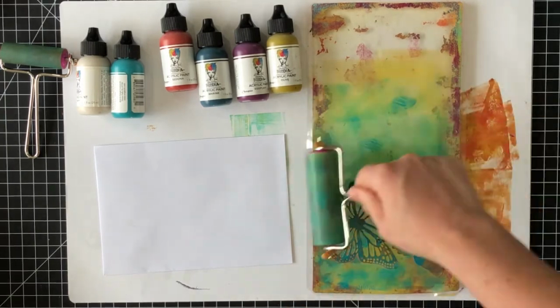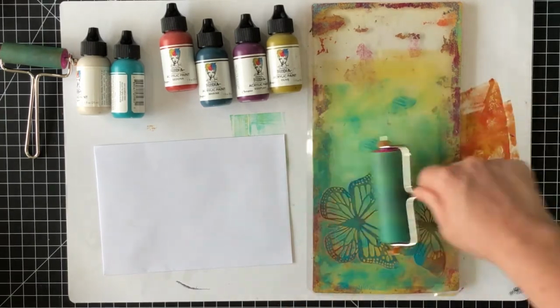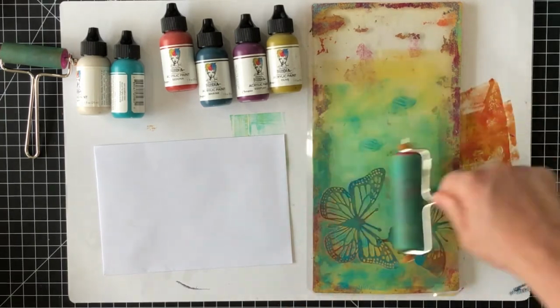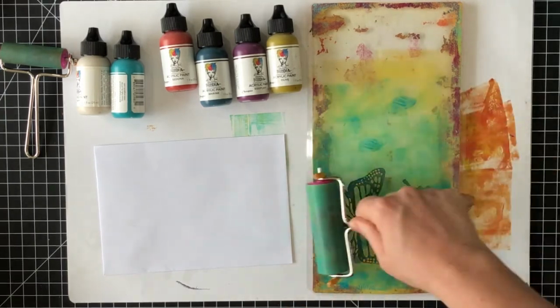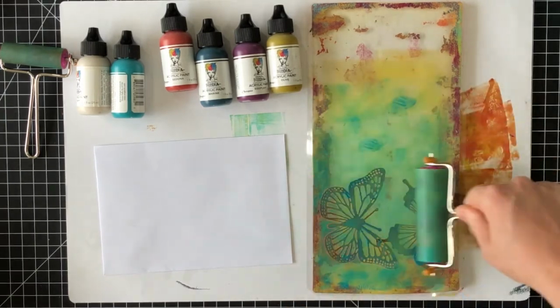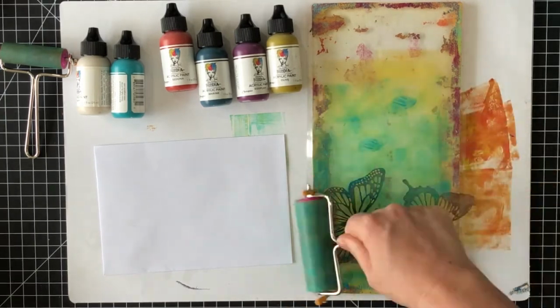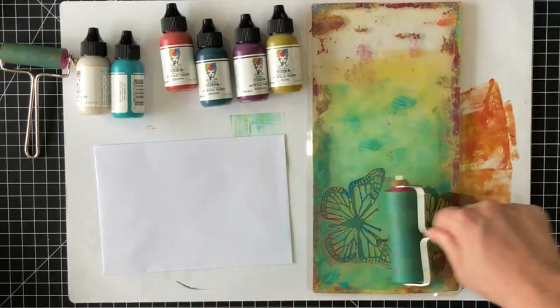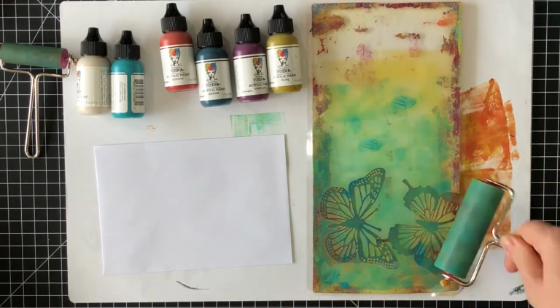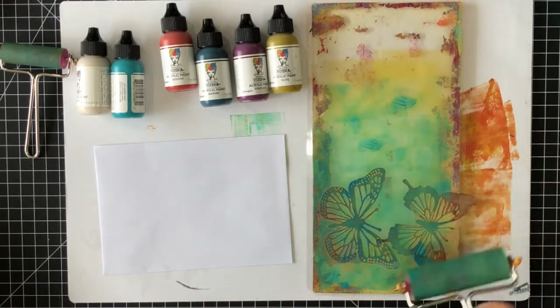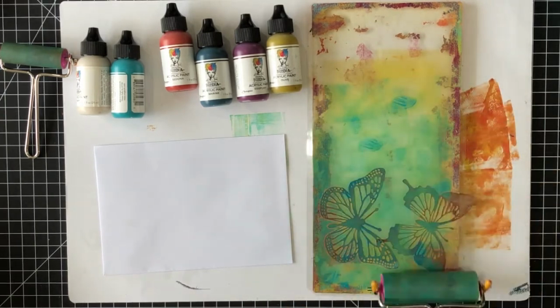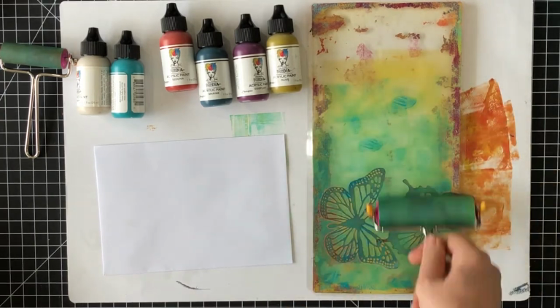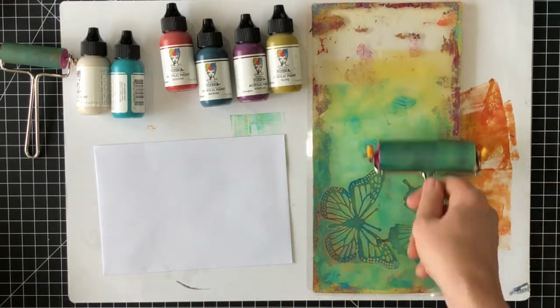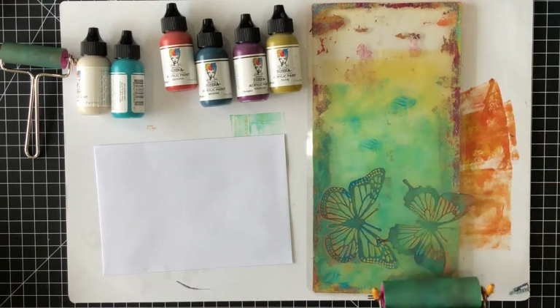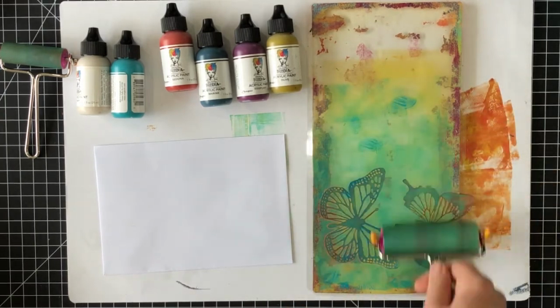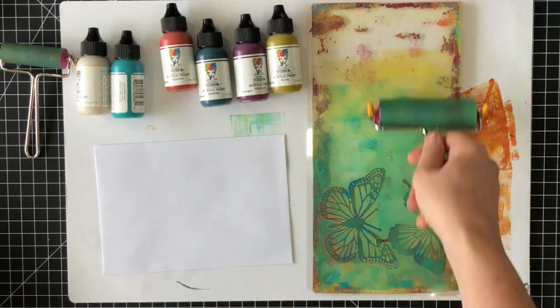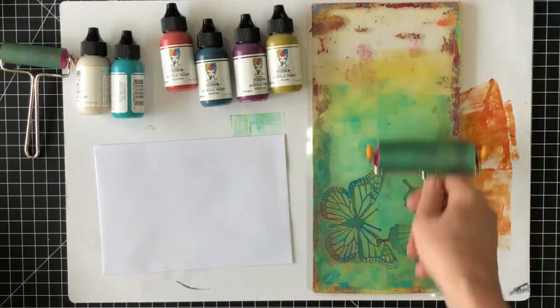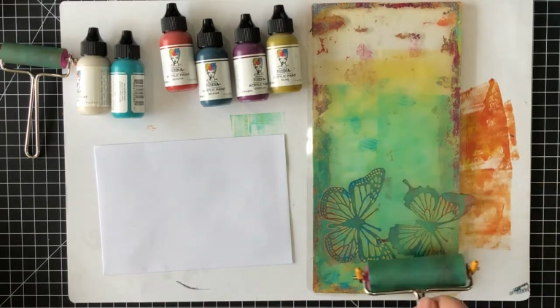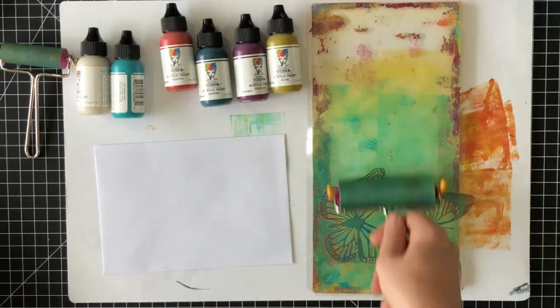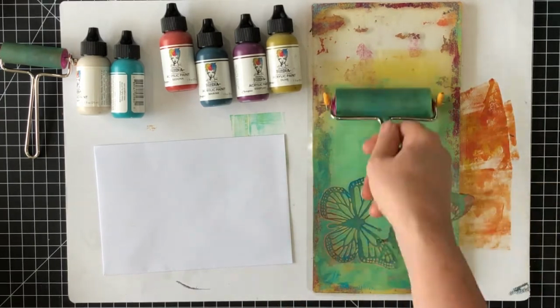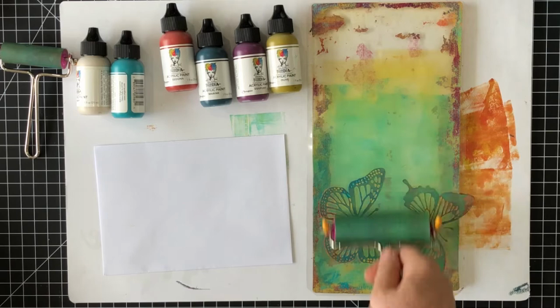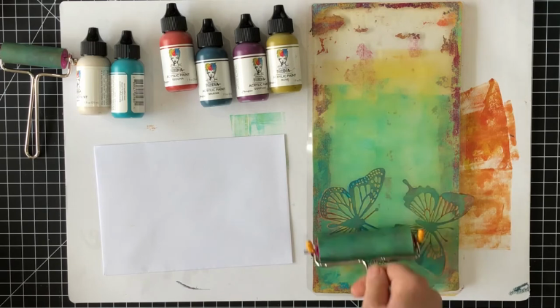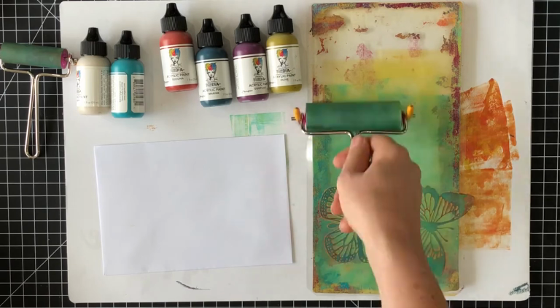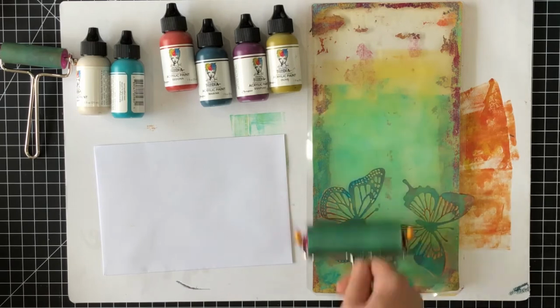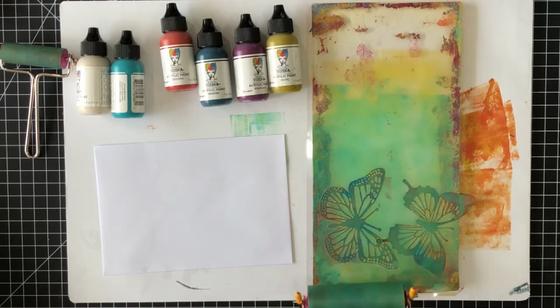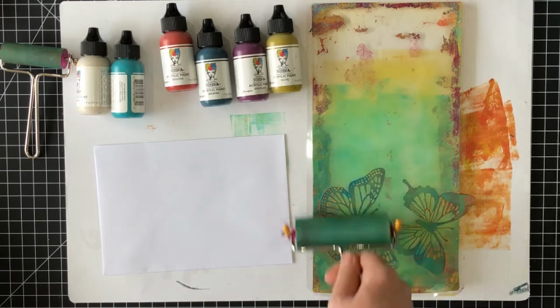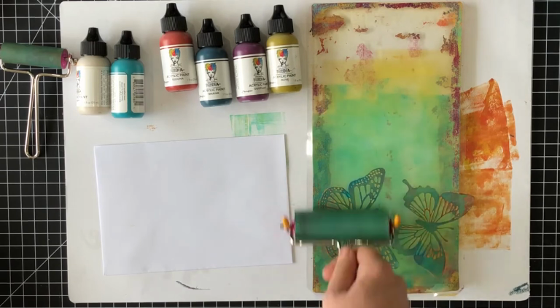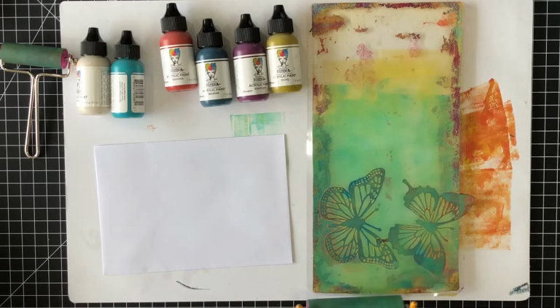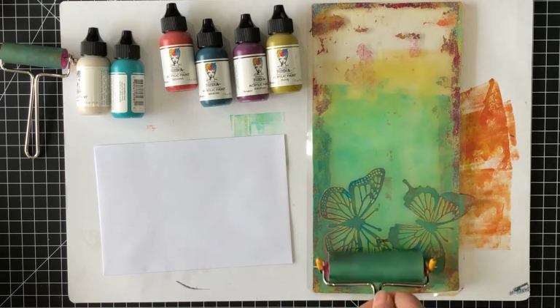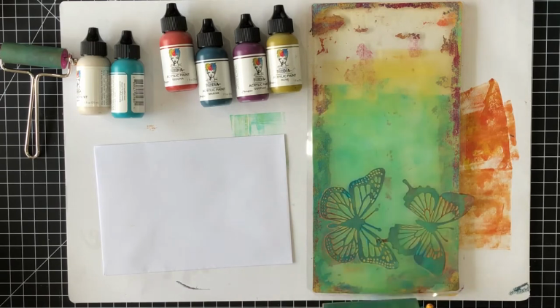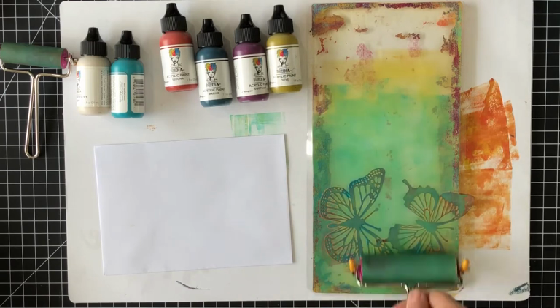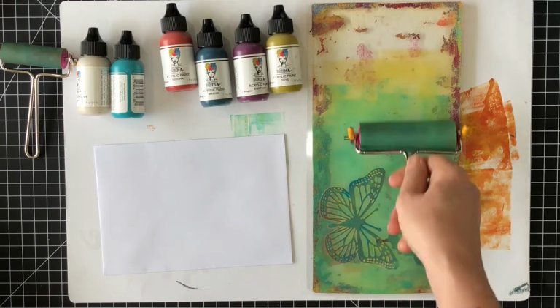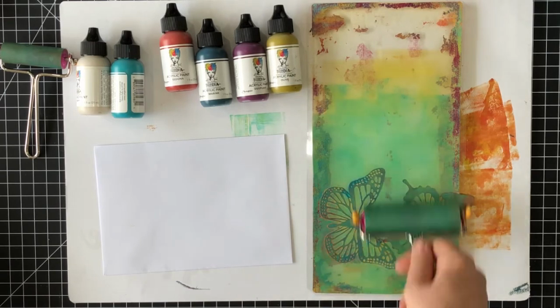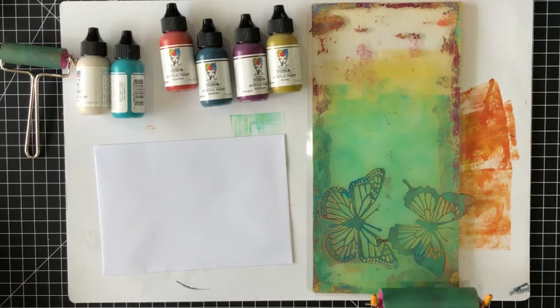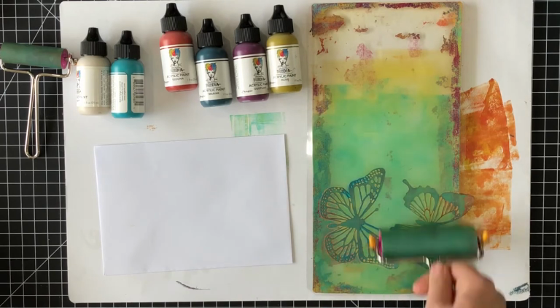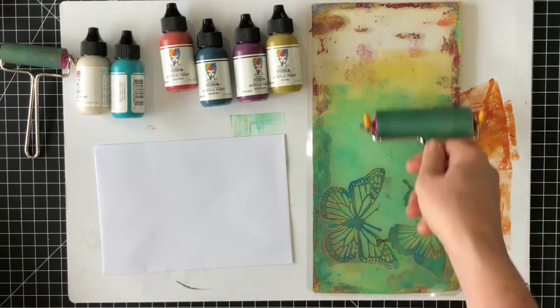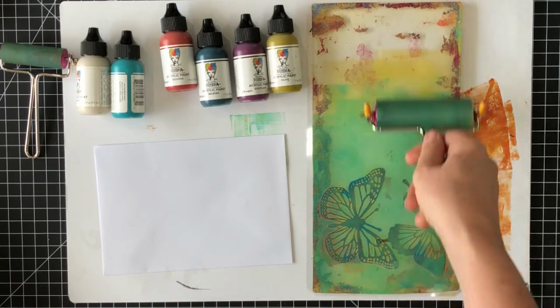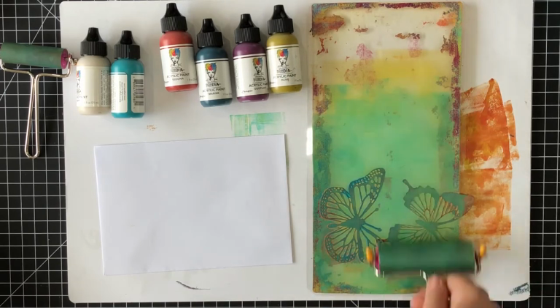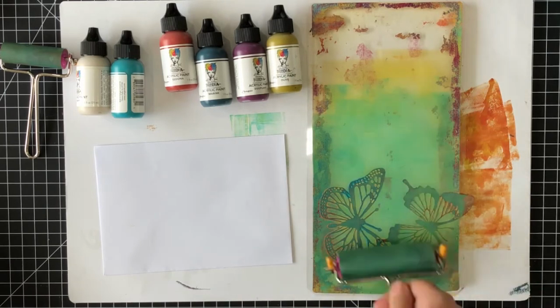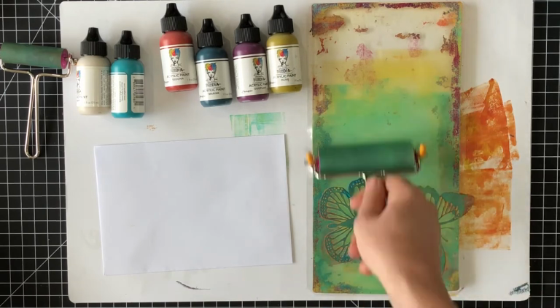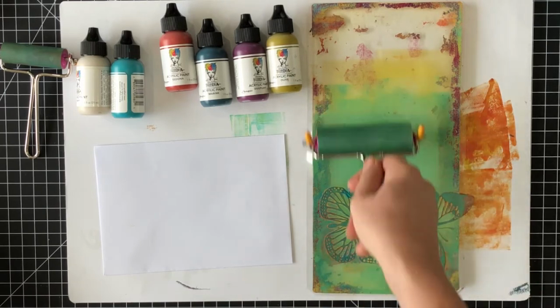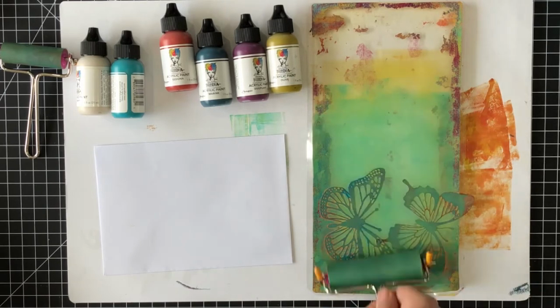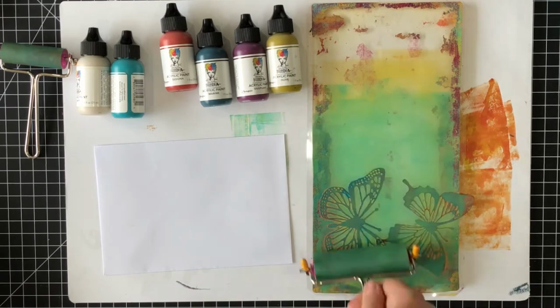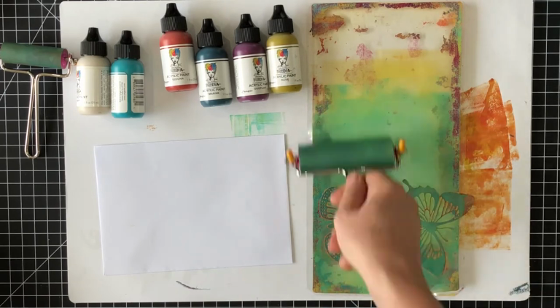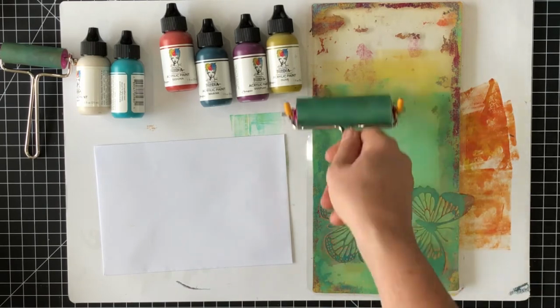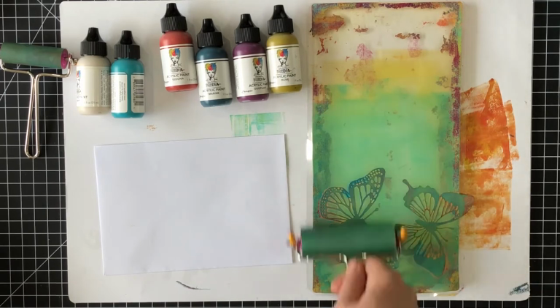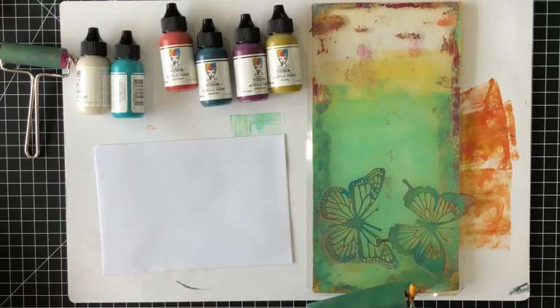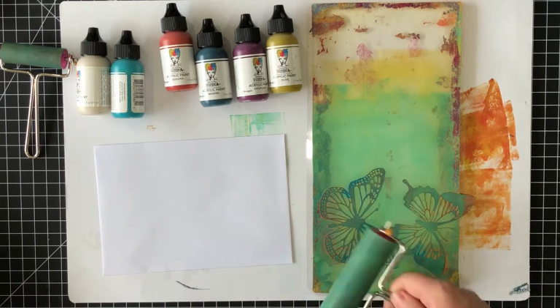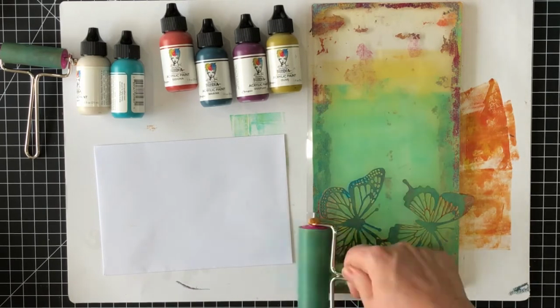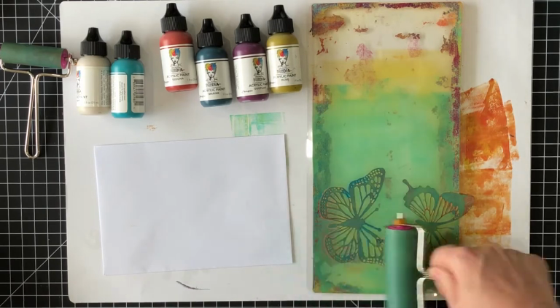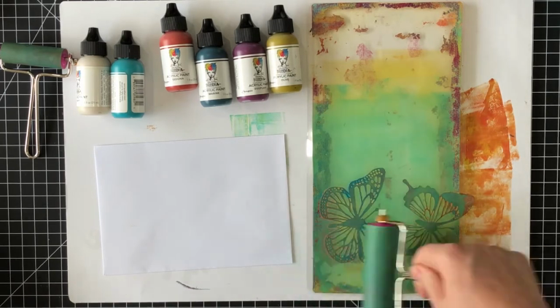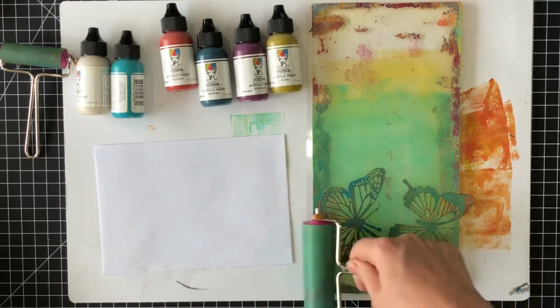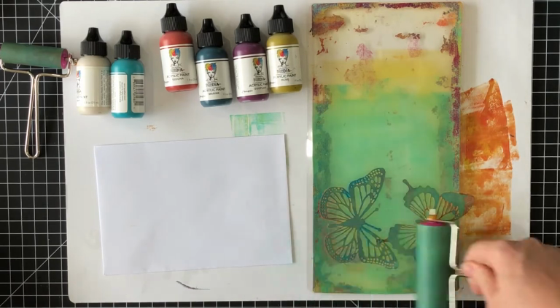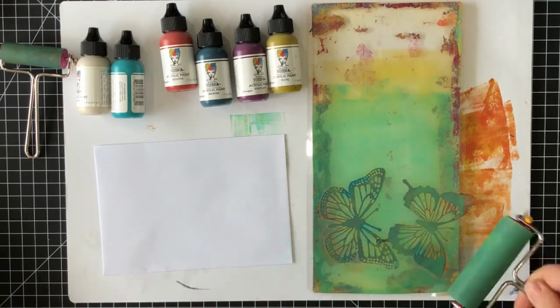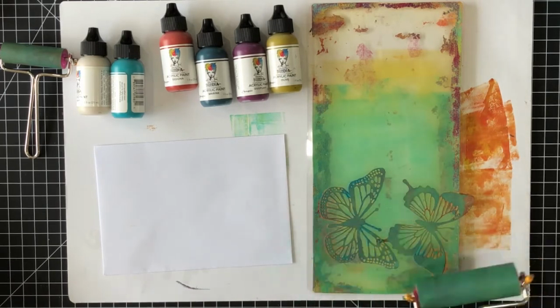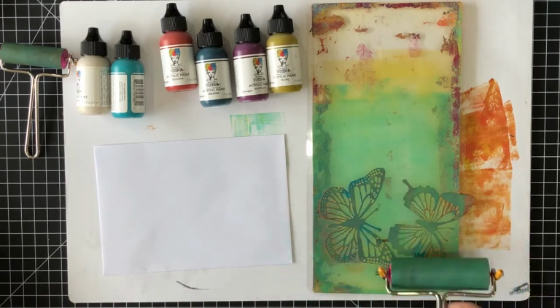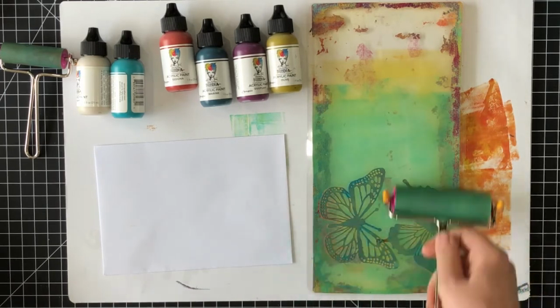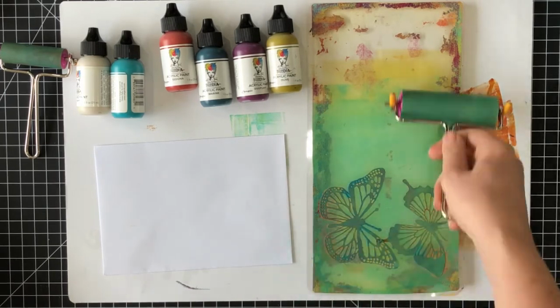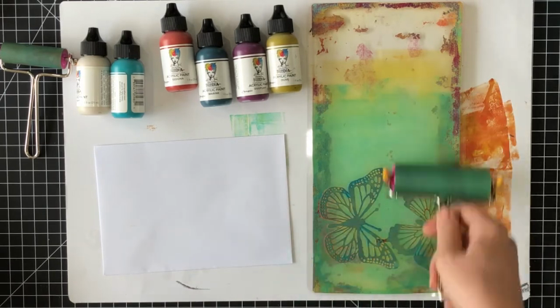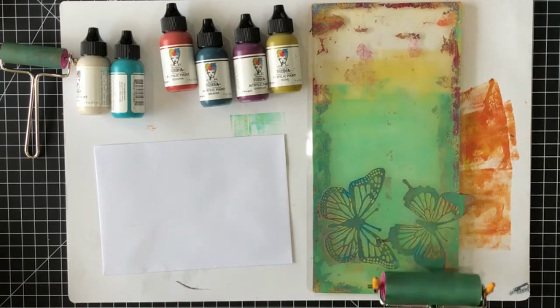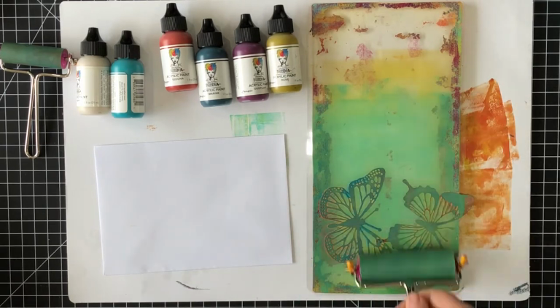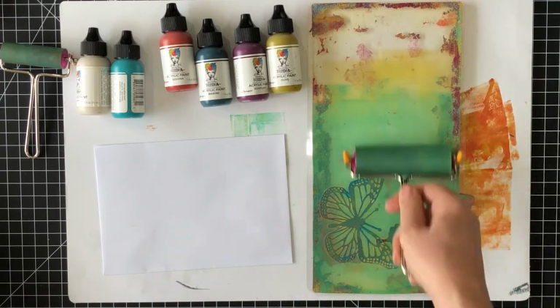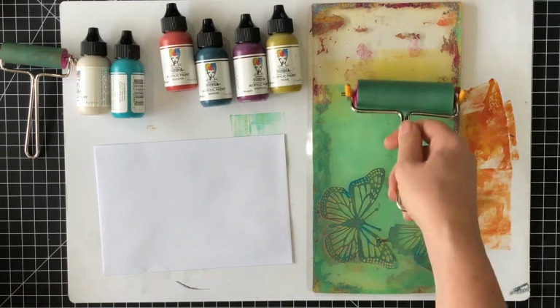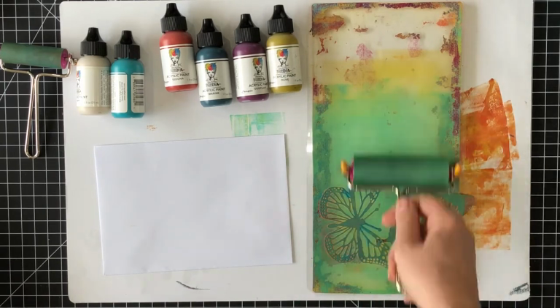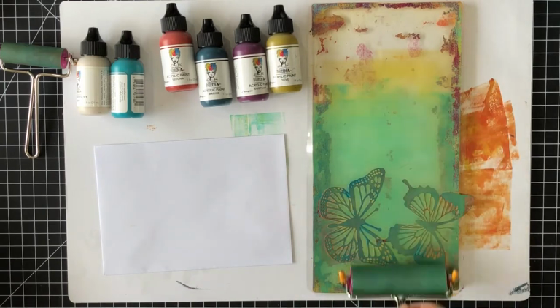Once I worked out where to place them, I just placed them down onto the gel plate. They cling really easily, so they'll just stay in place.